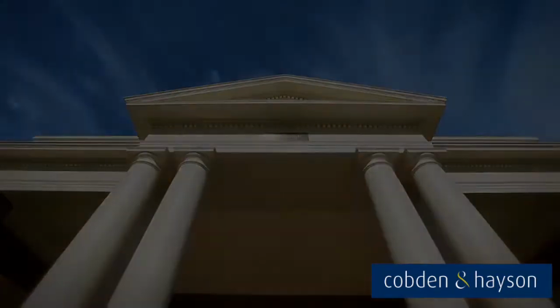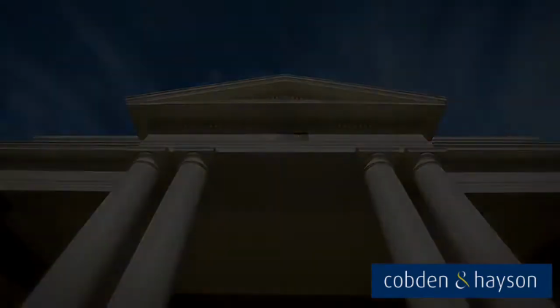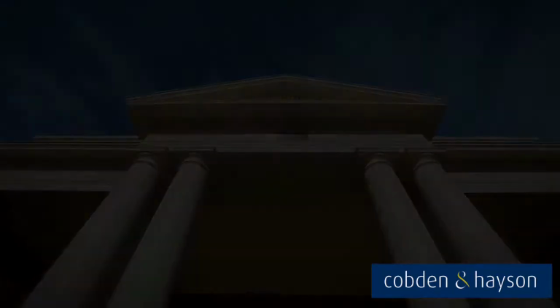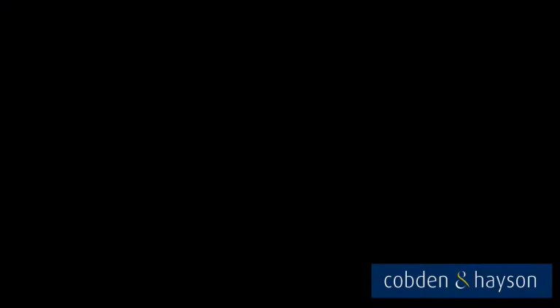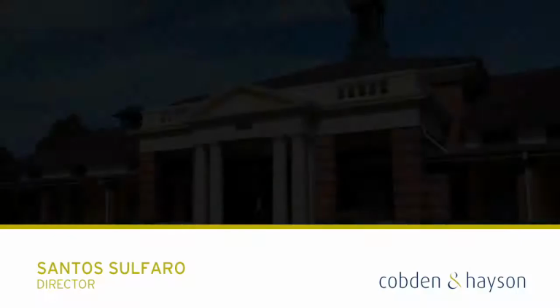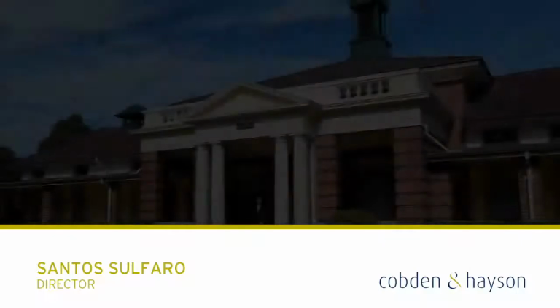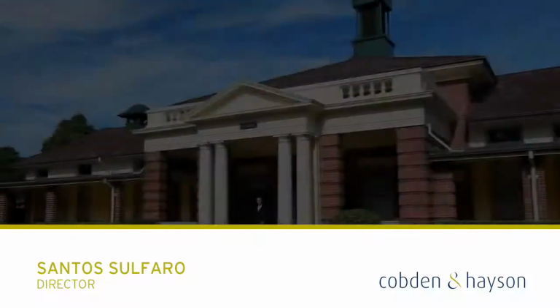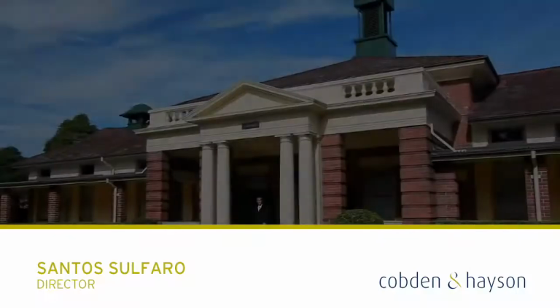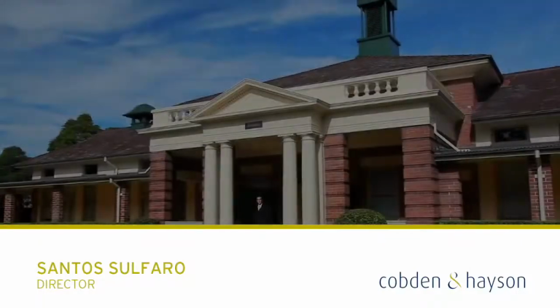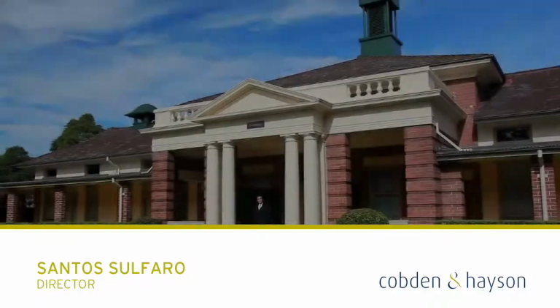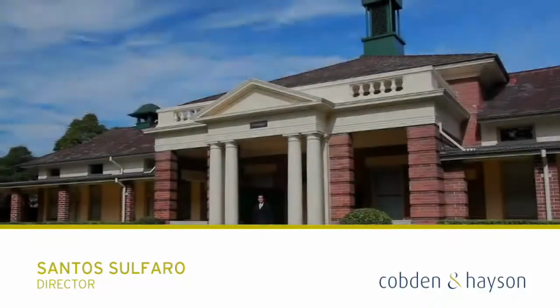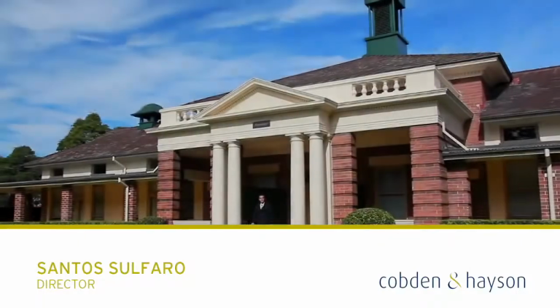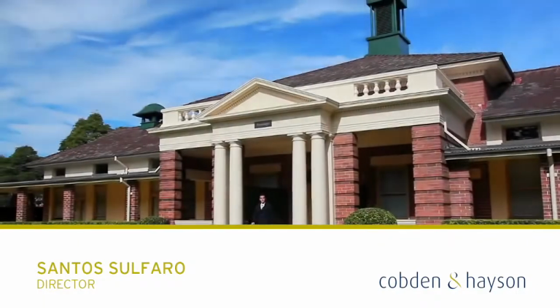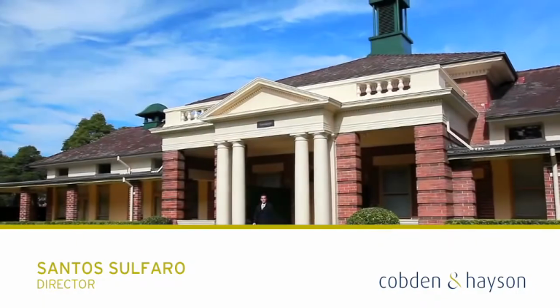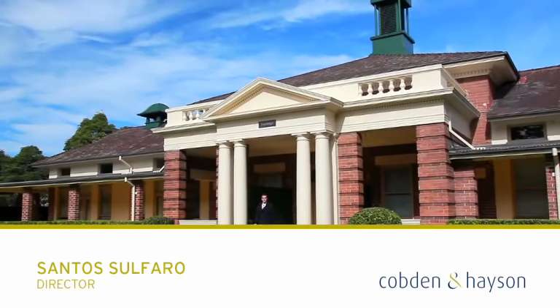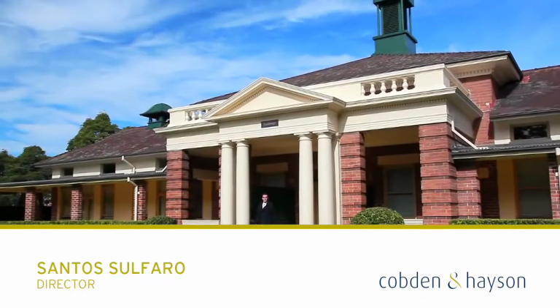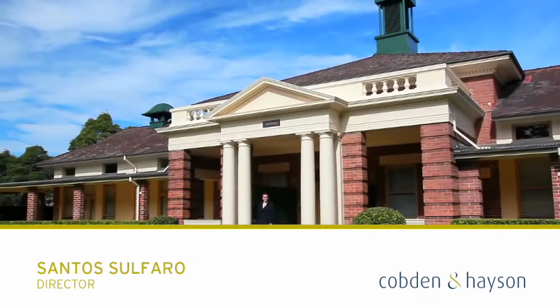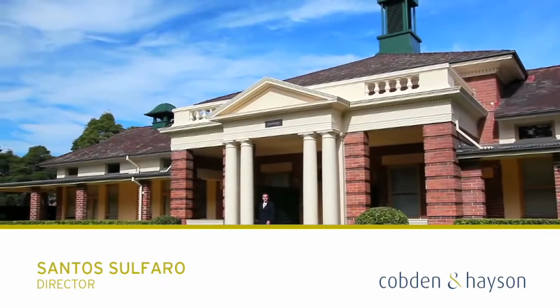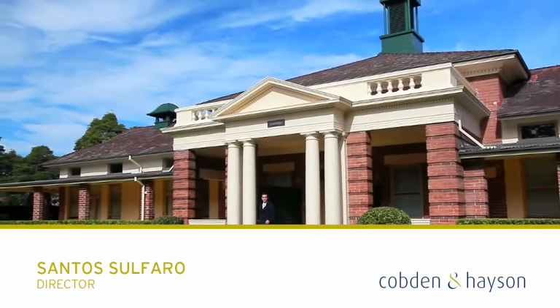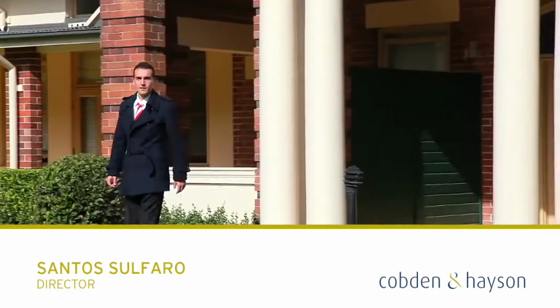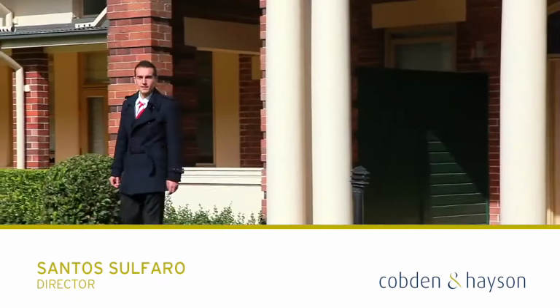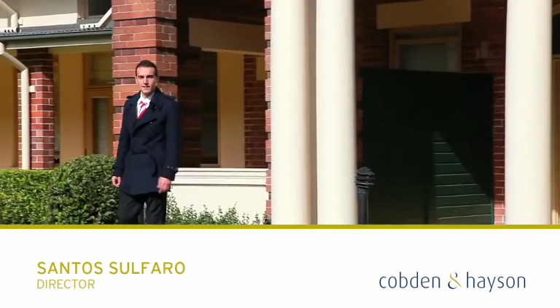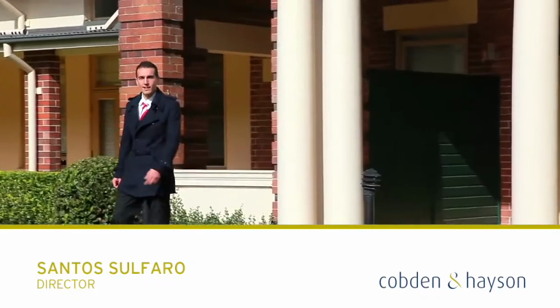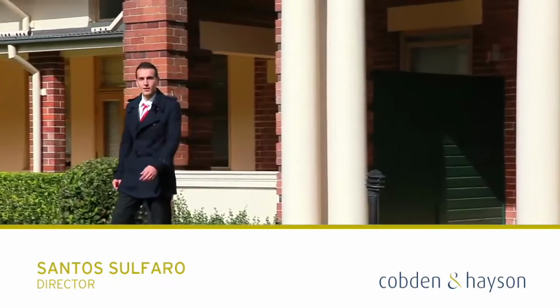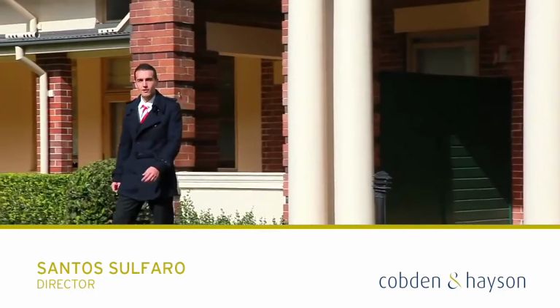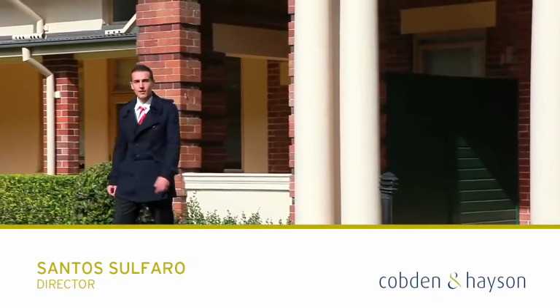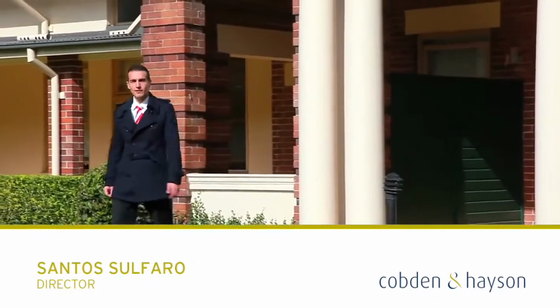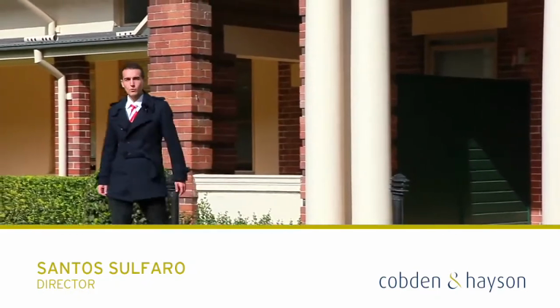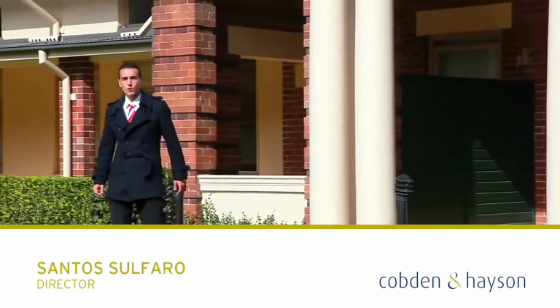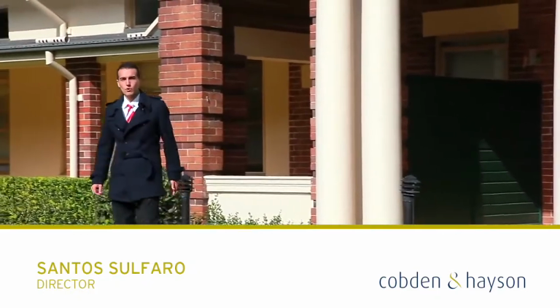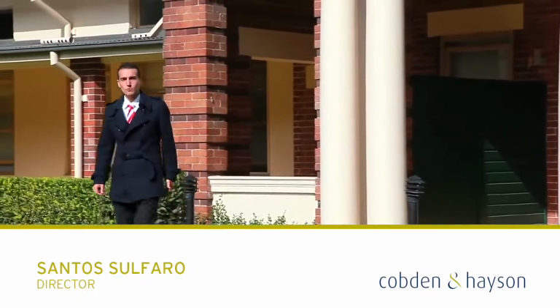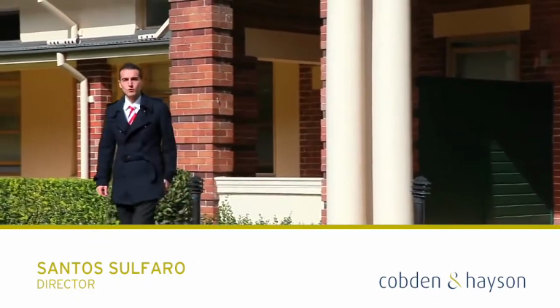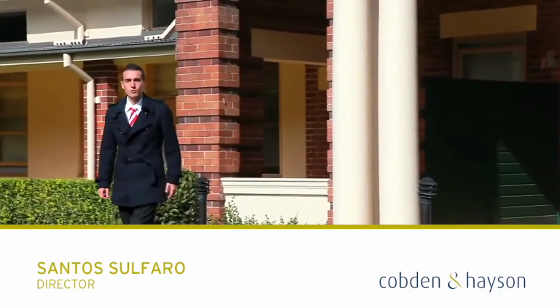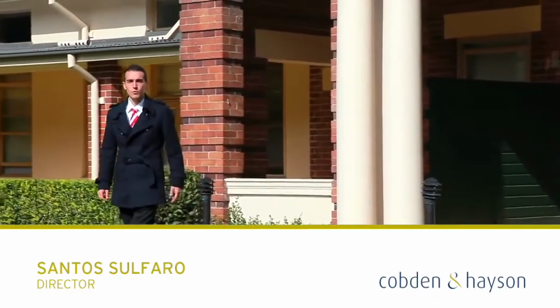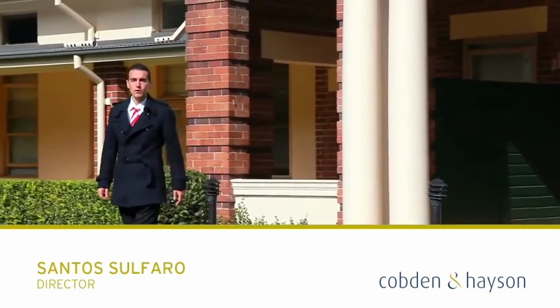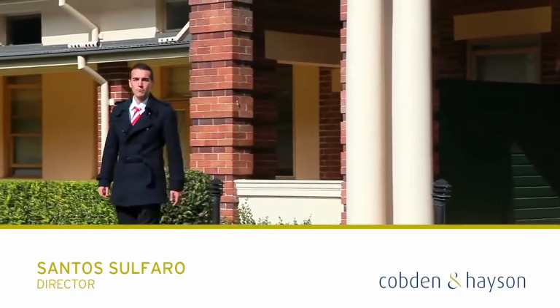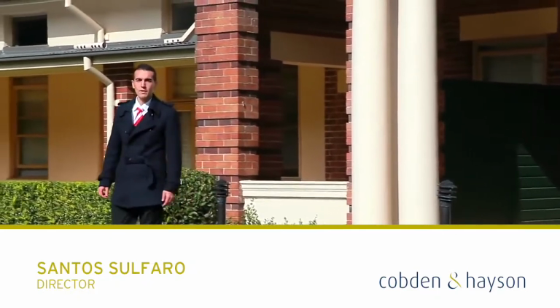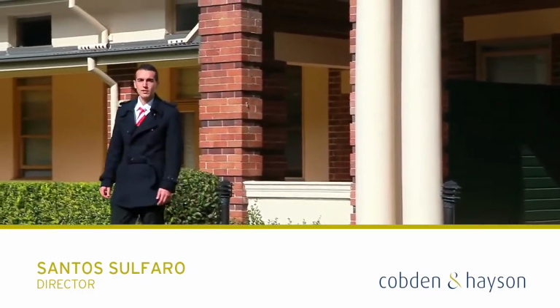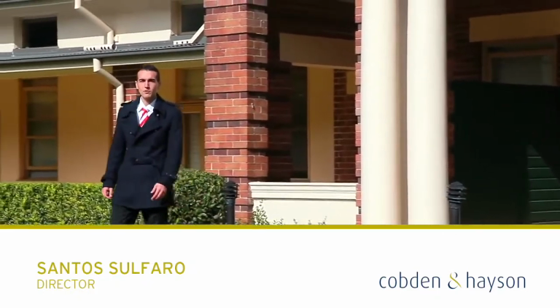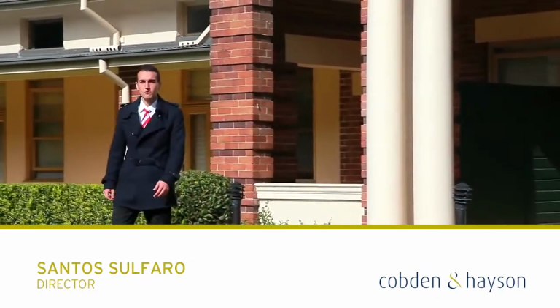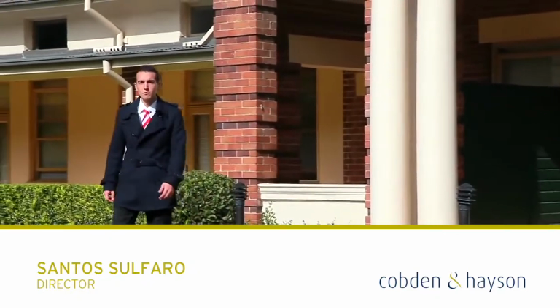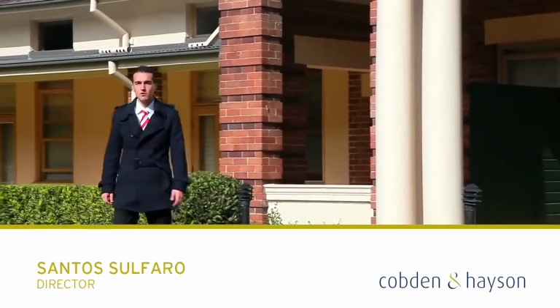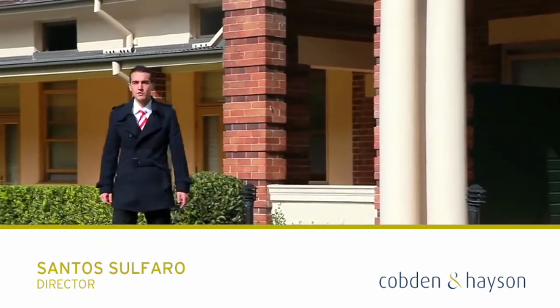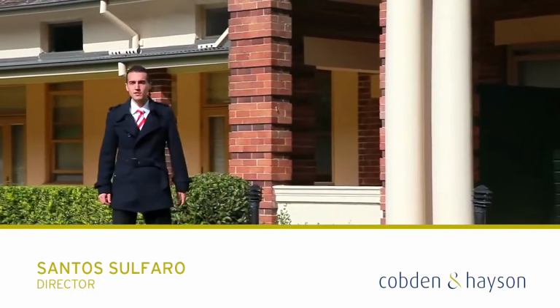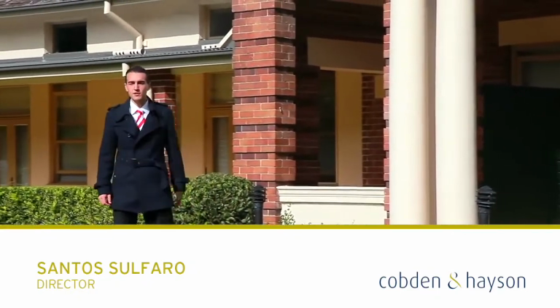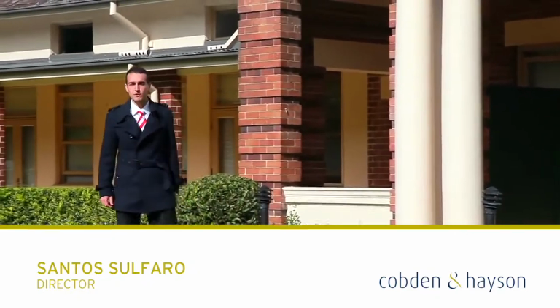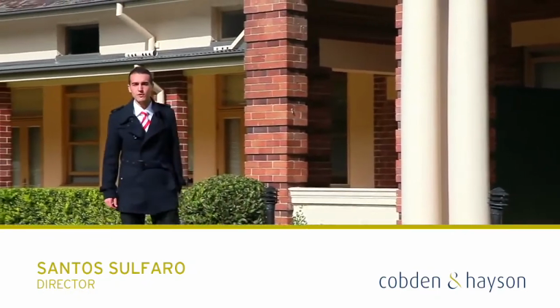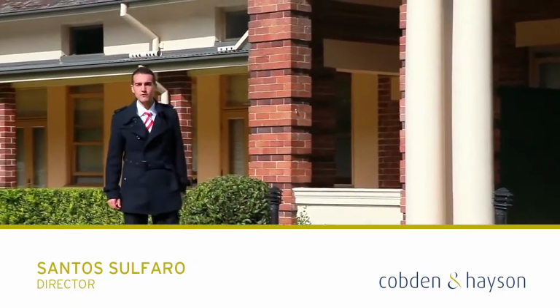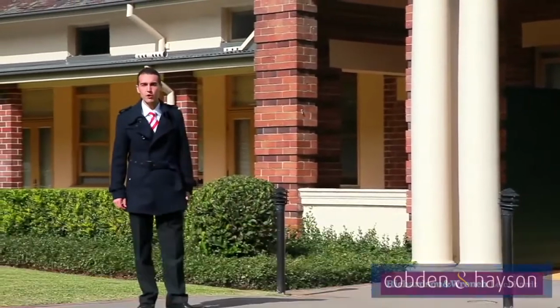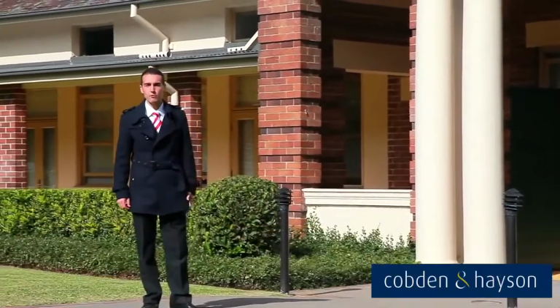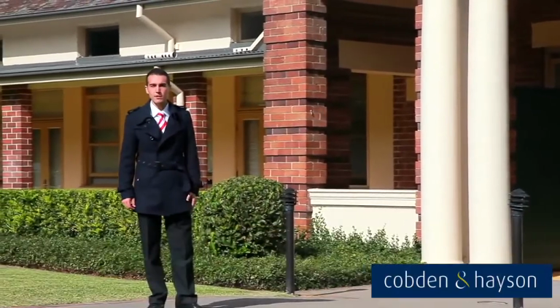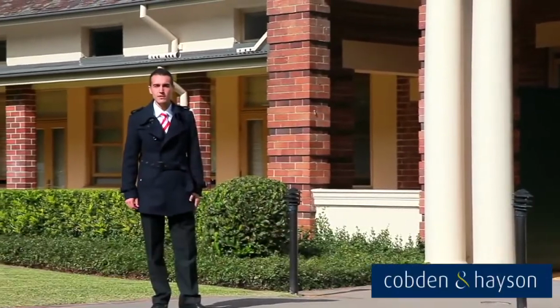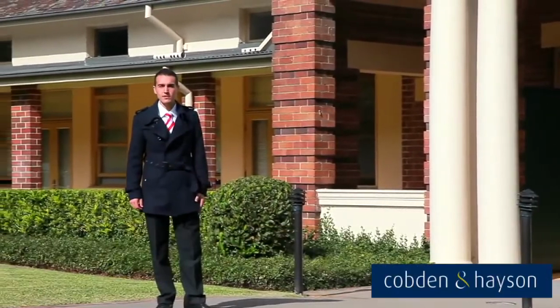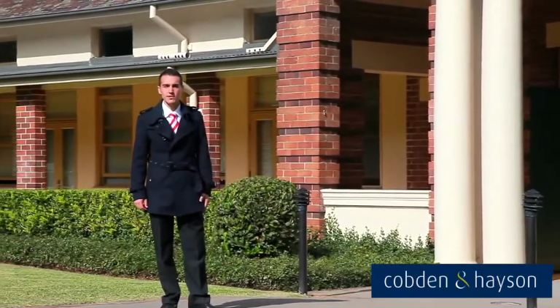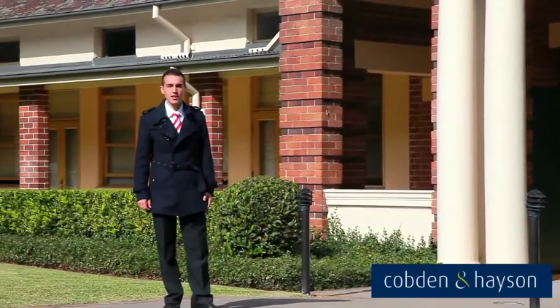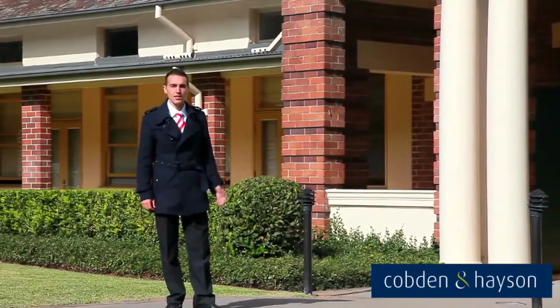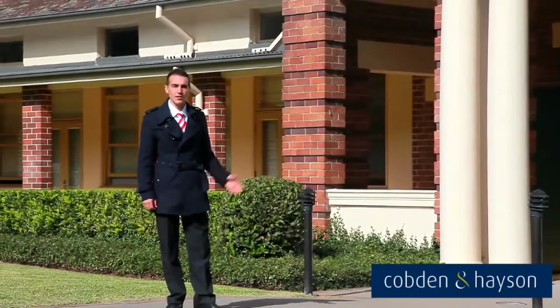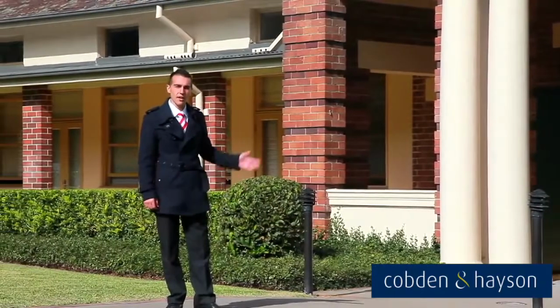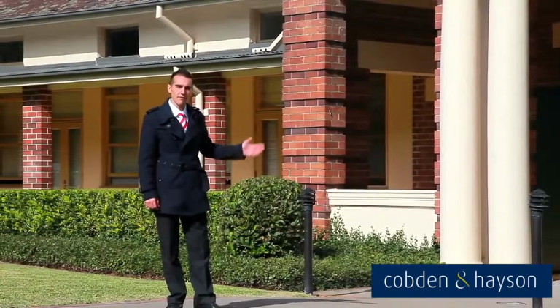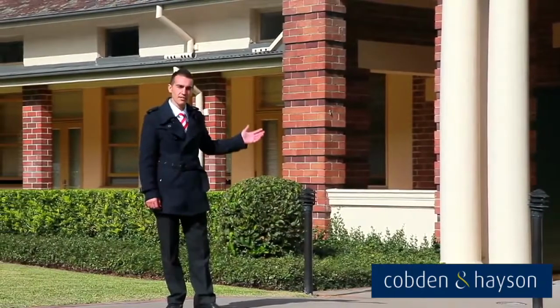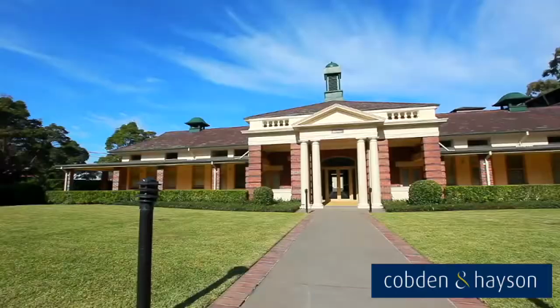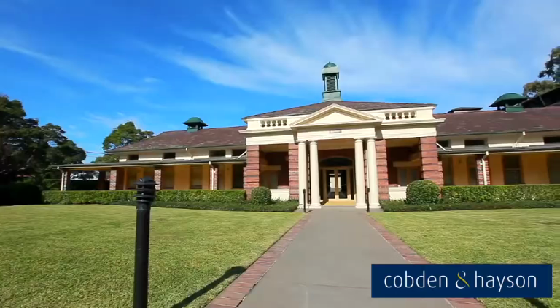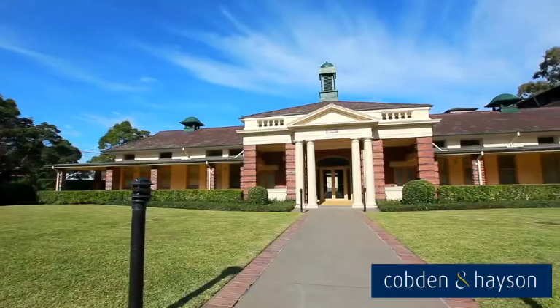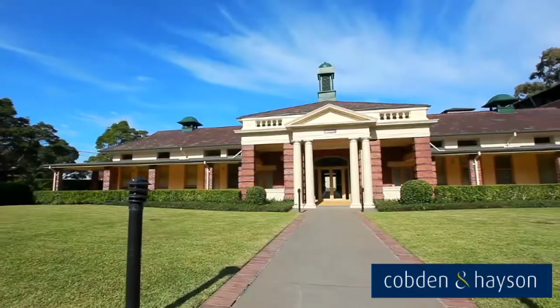Hi, my name is Santos Alfaro. Today I'd like to welcome you to one of Petersham's most exclusive complexes, the Eversley Estate.